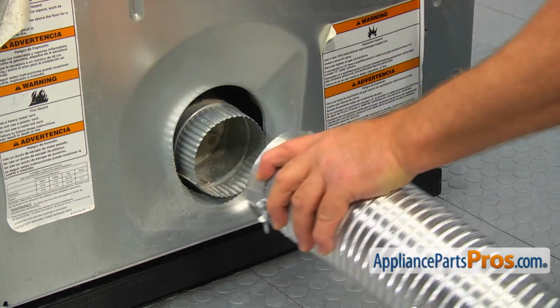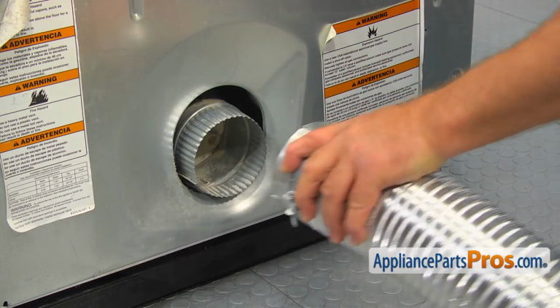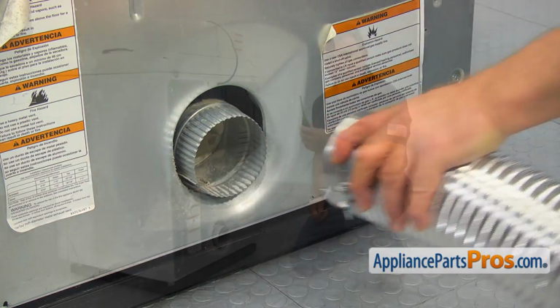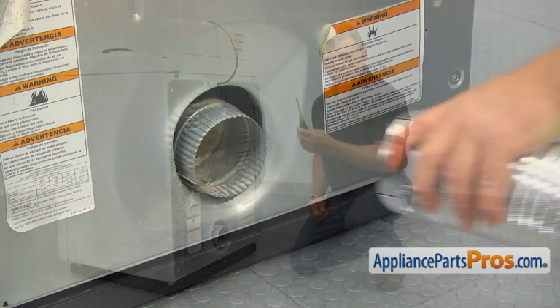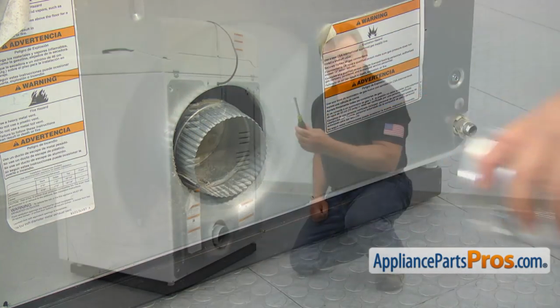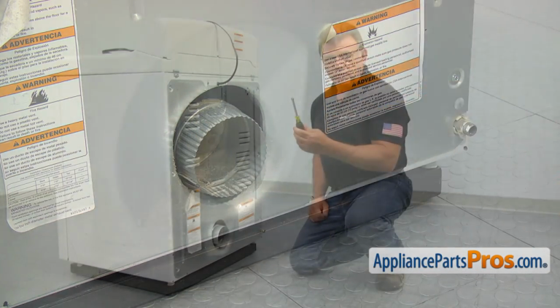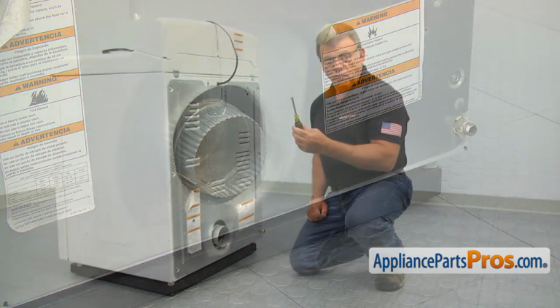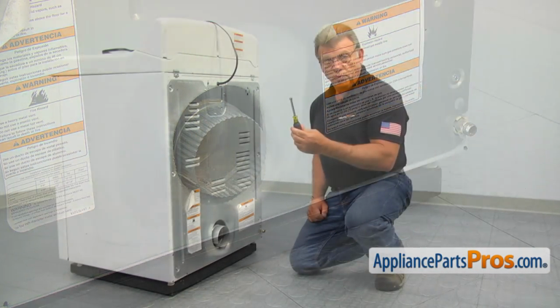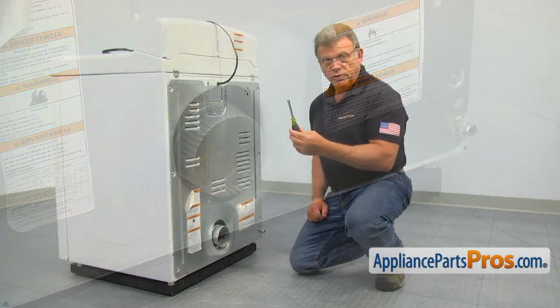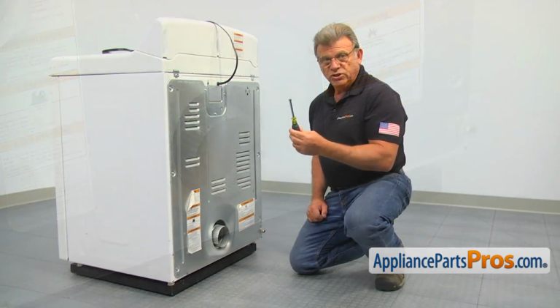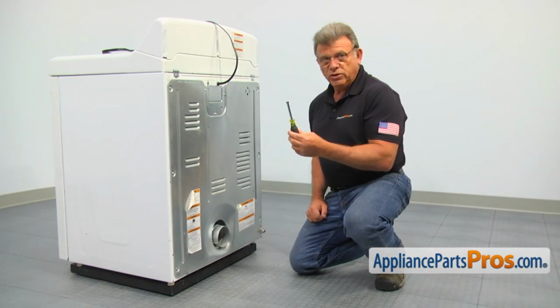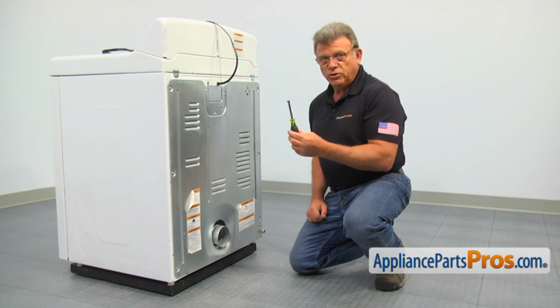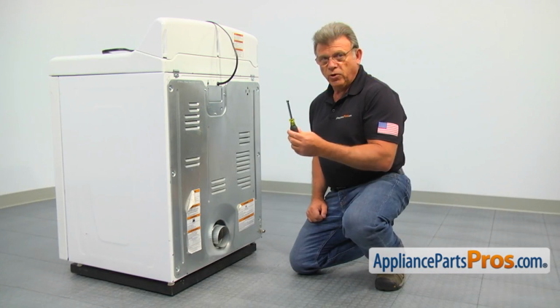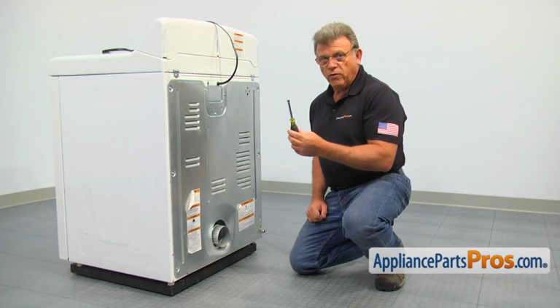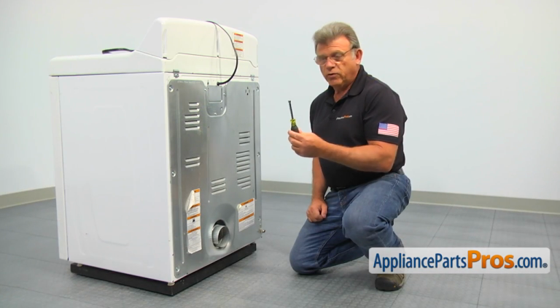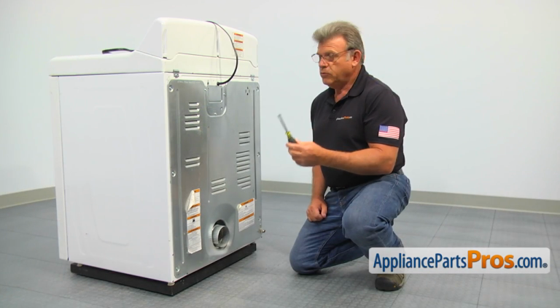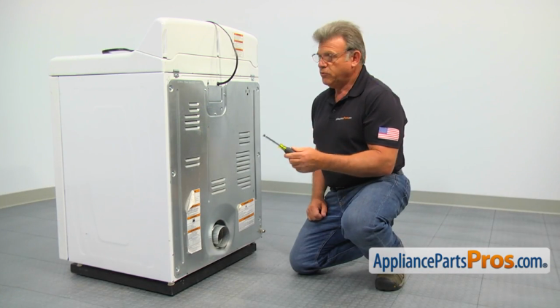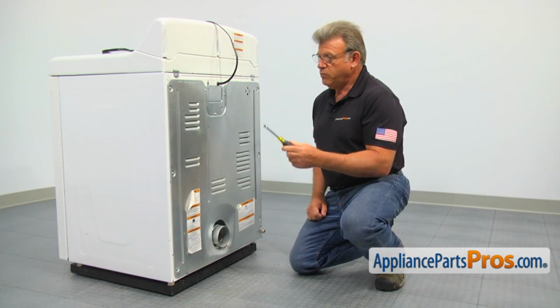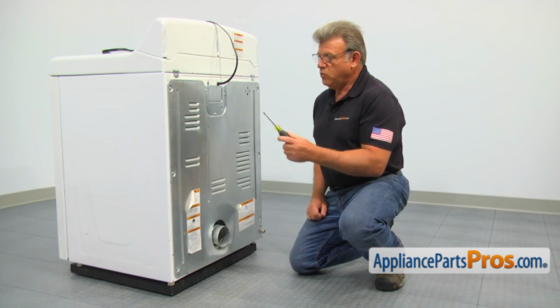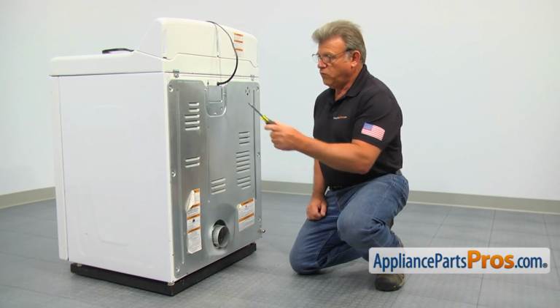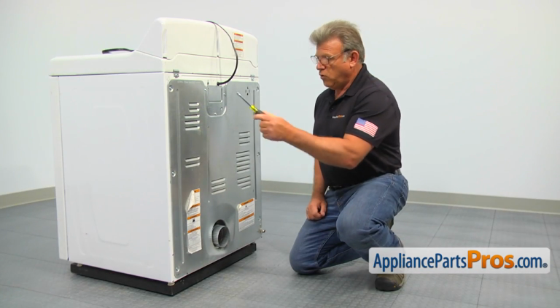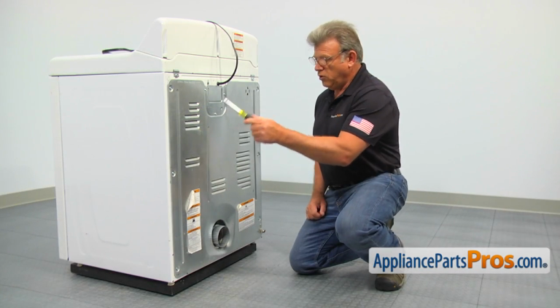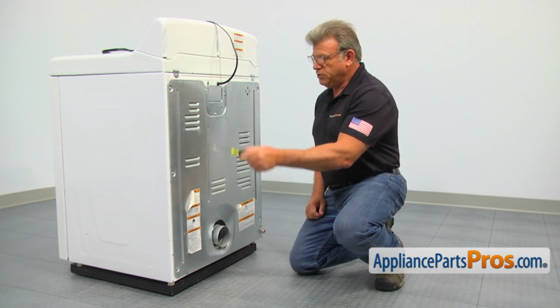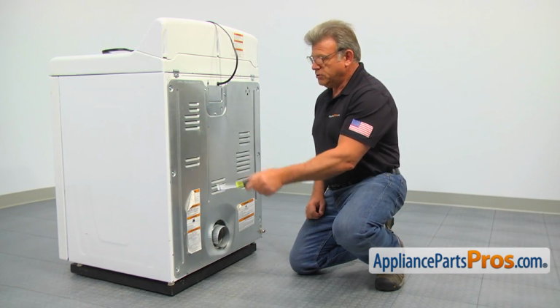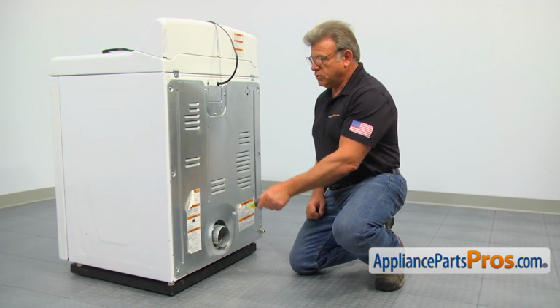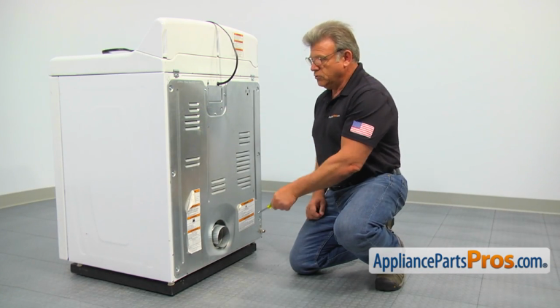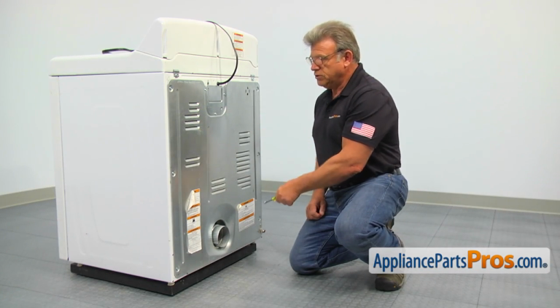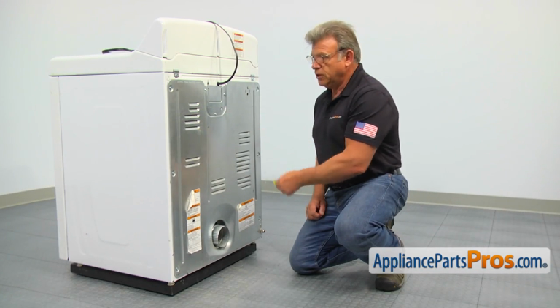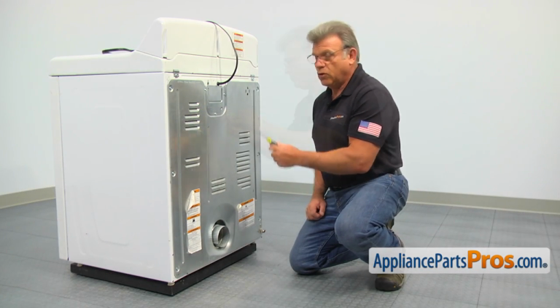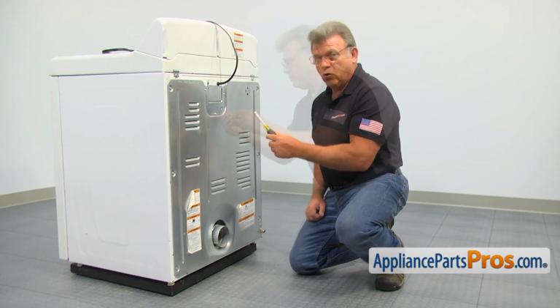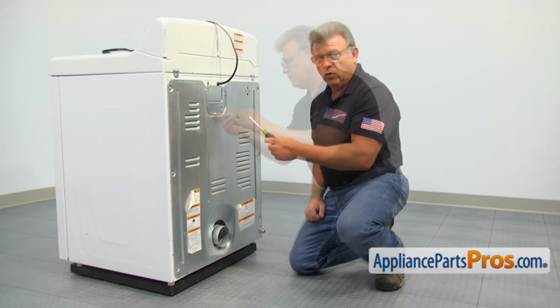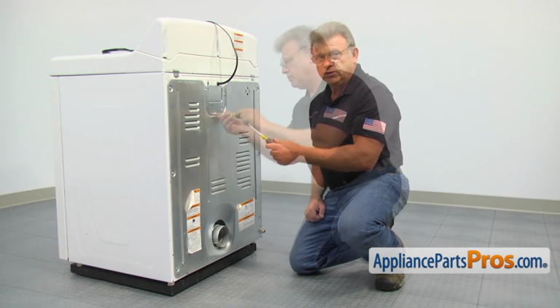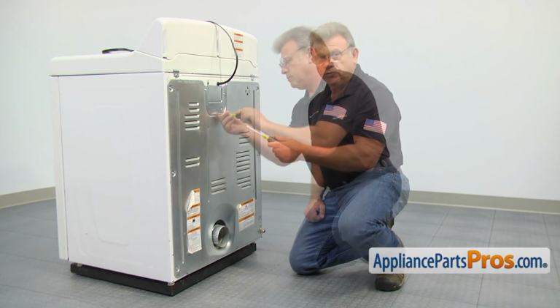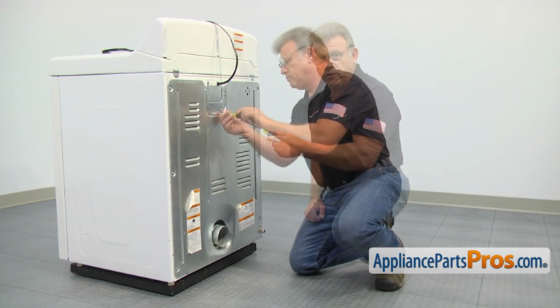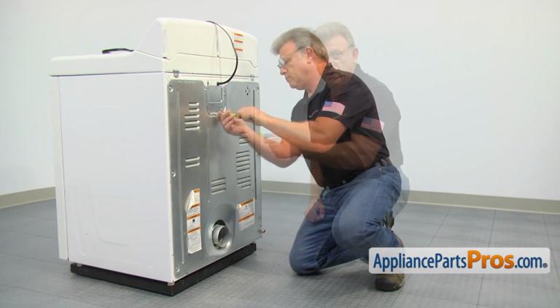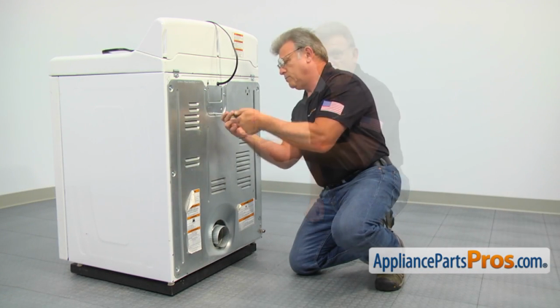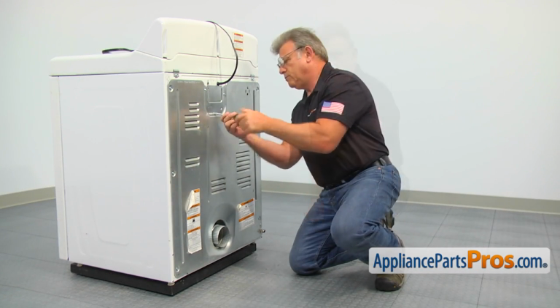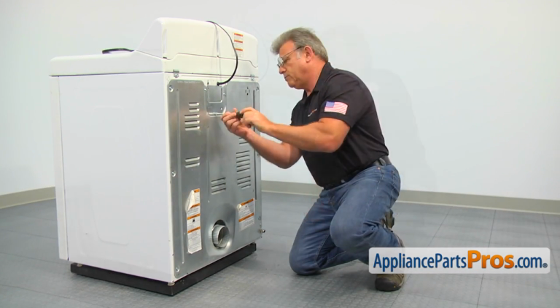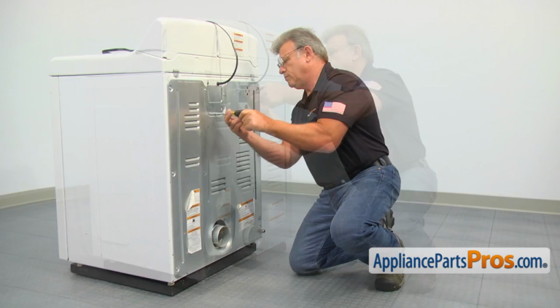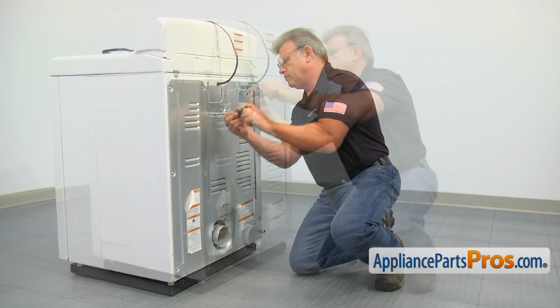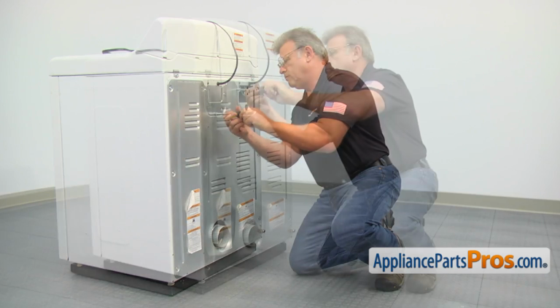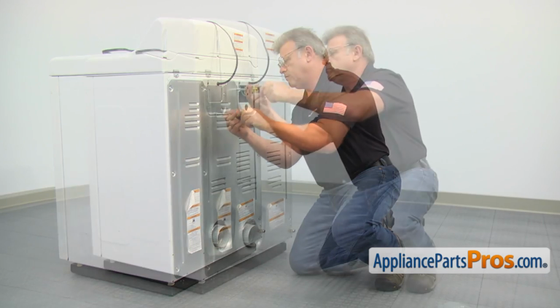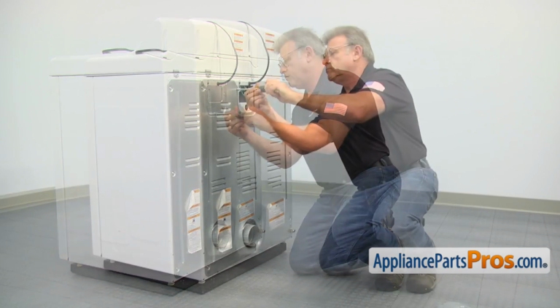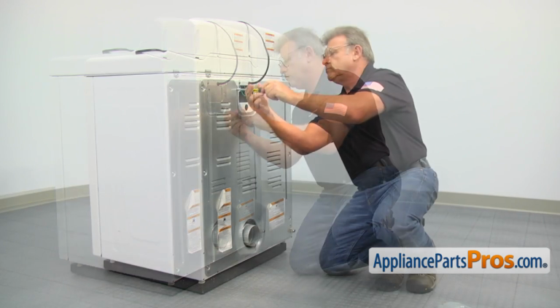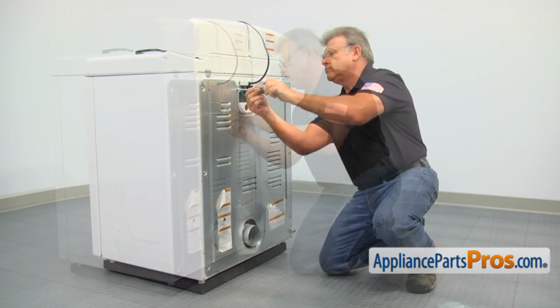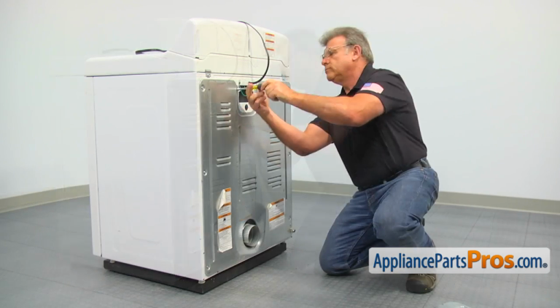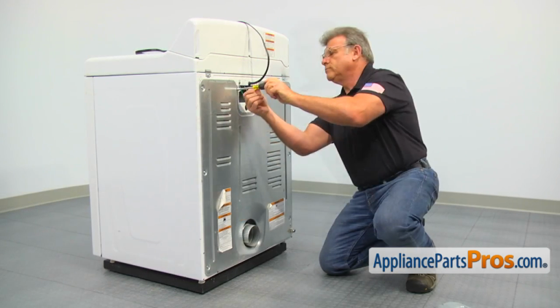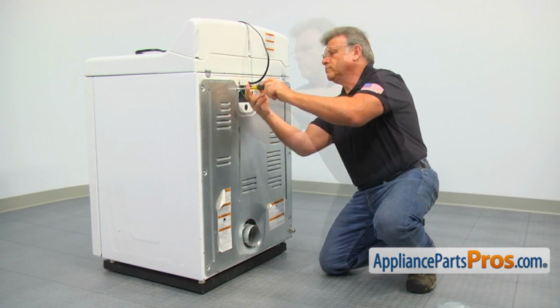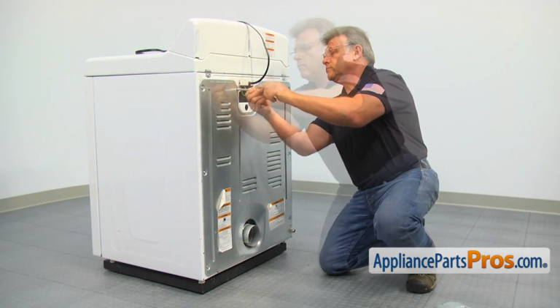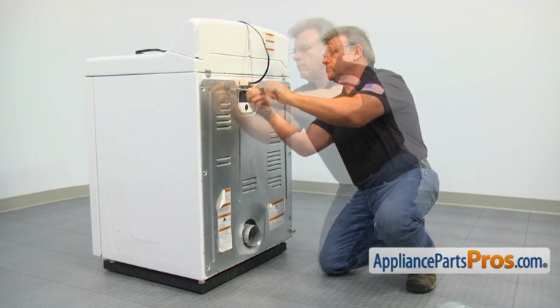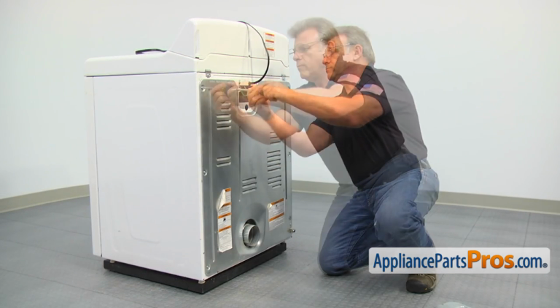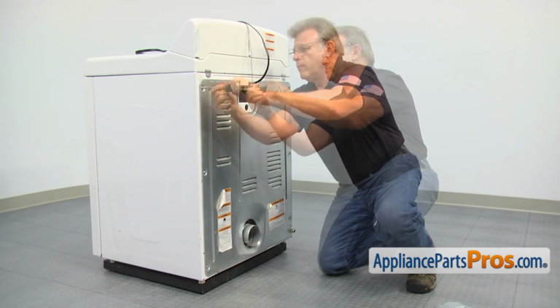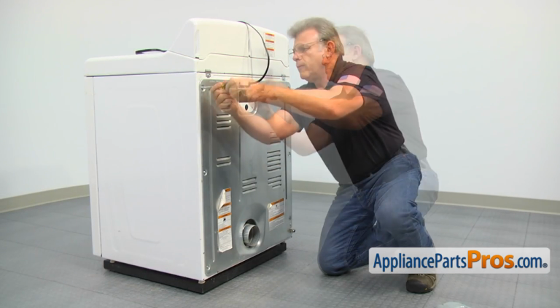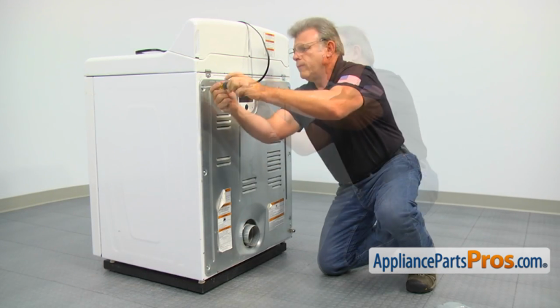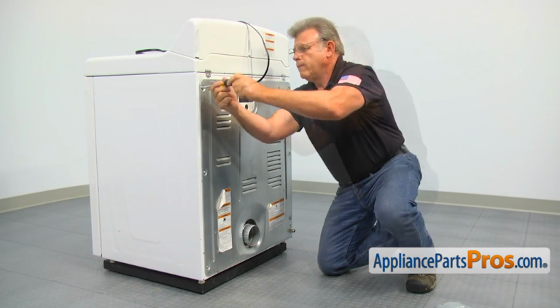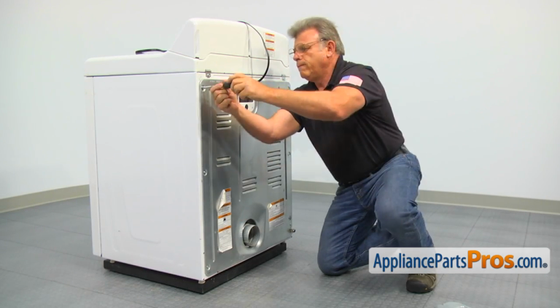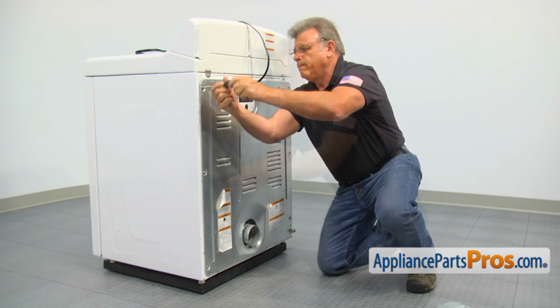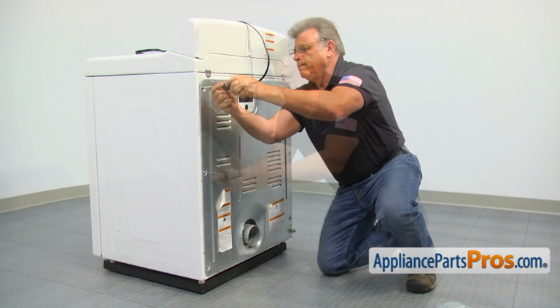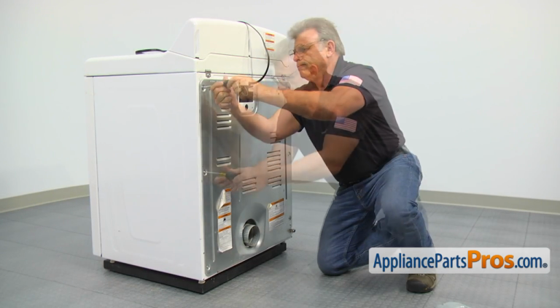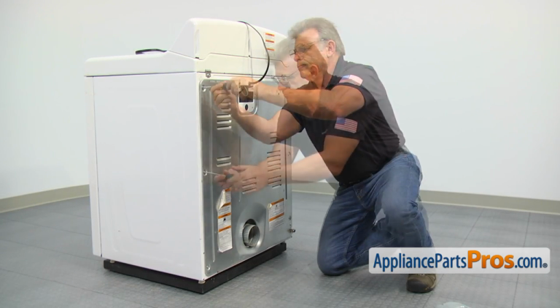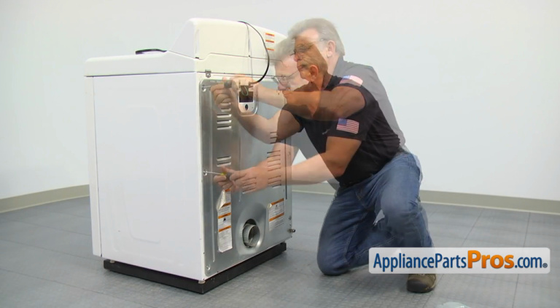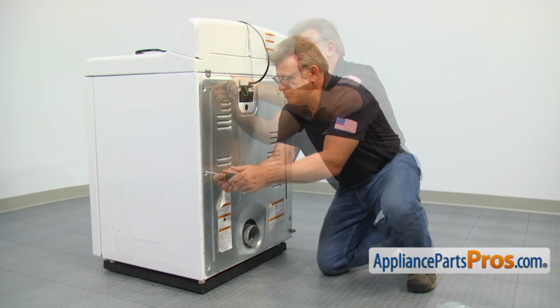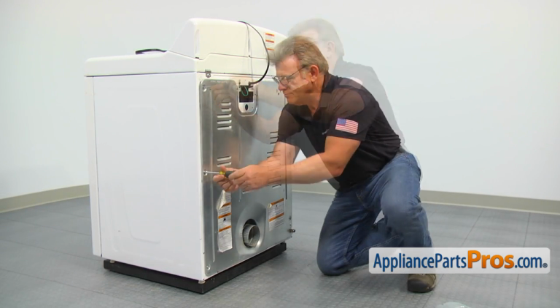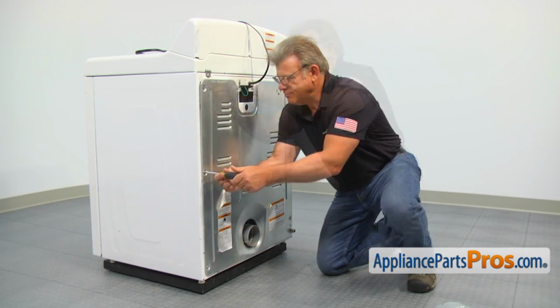Using the quarter inch nut driver, remove all the screws that hold the rear access panel, including the power cord cover plate.